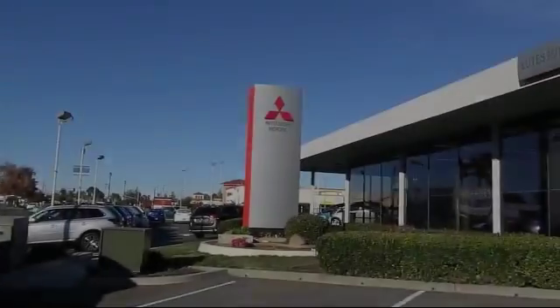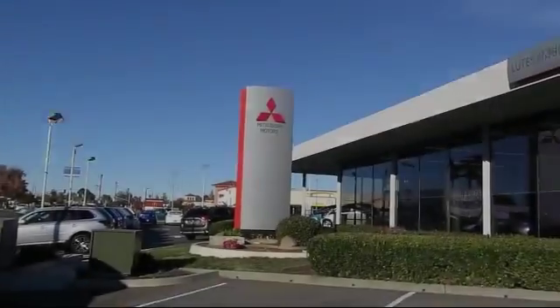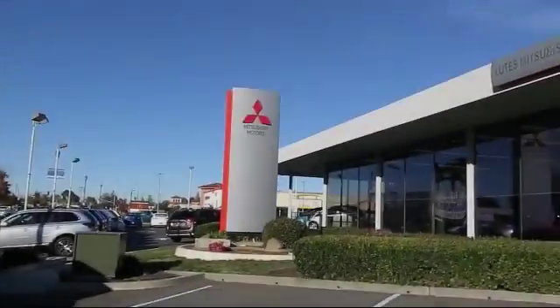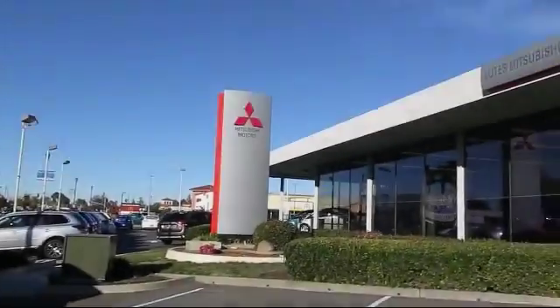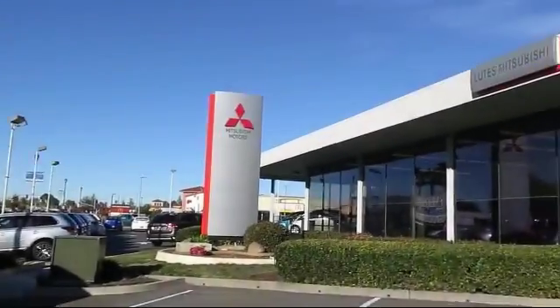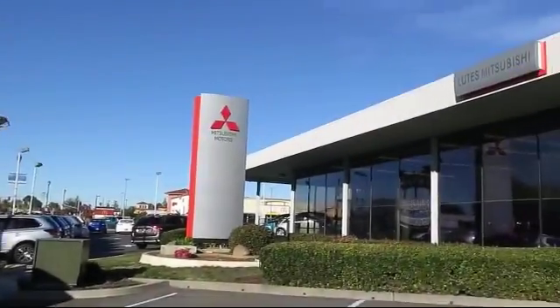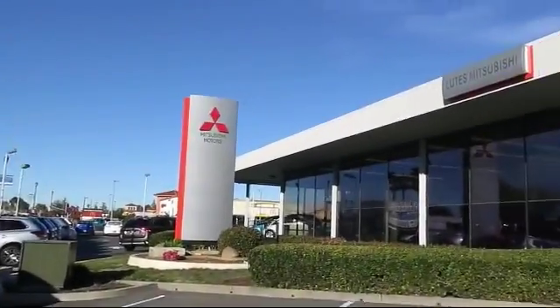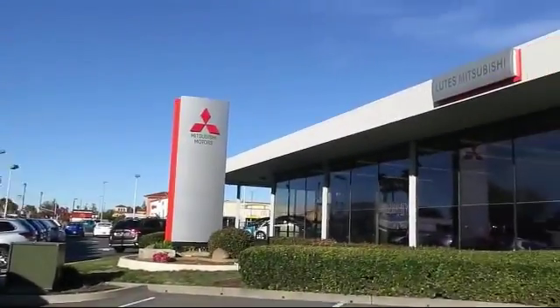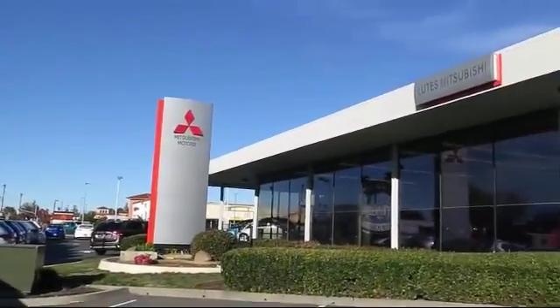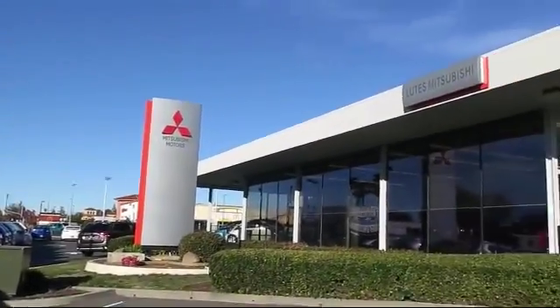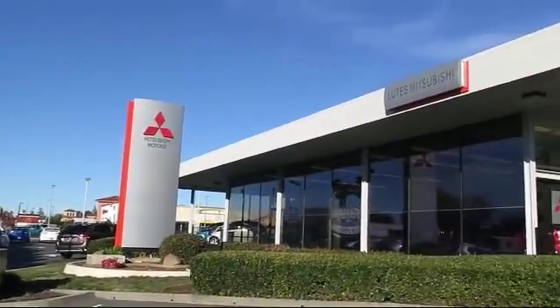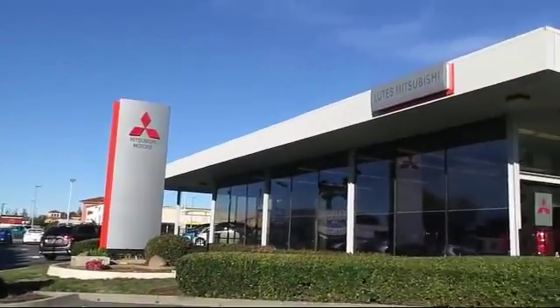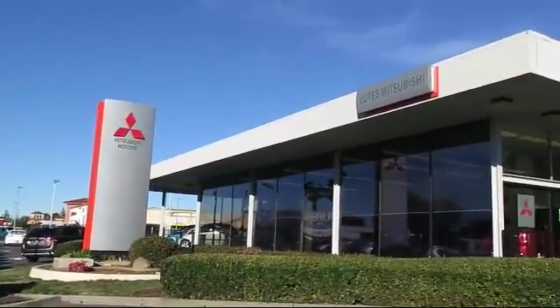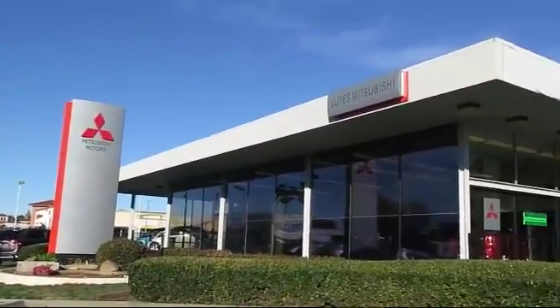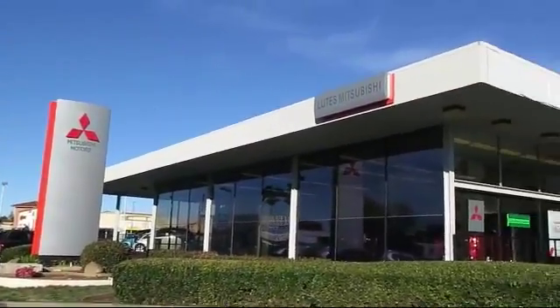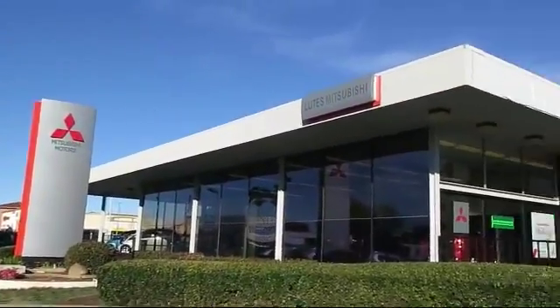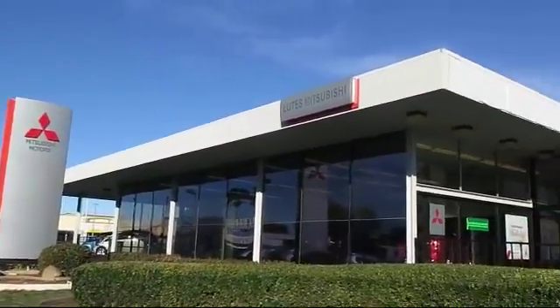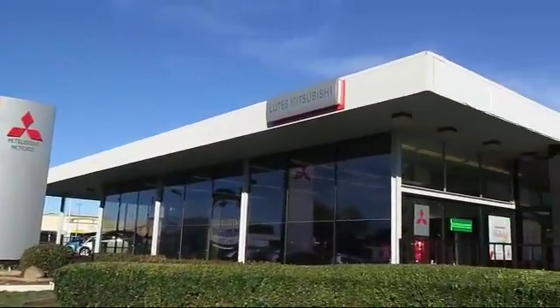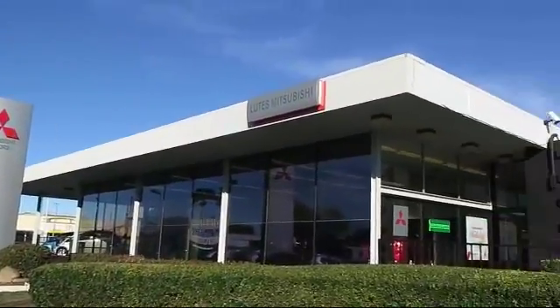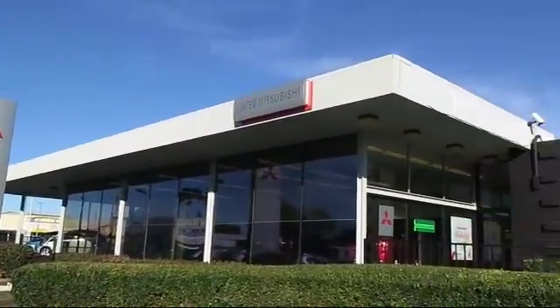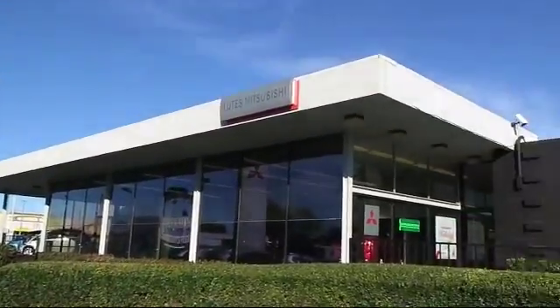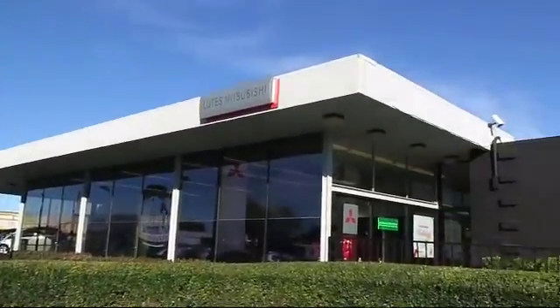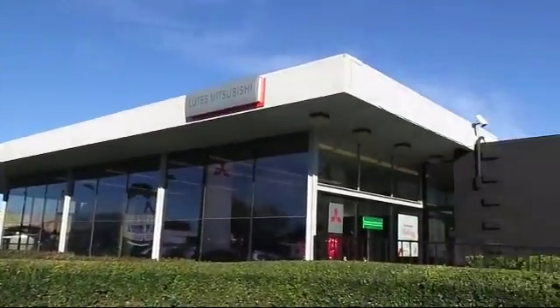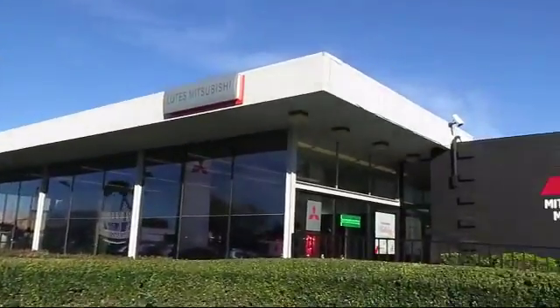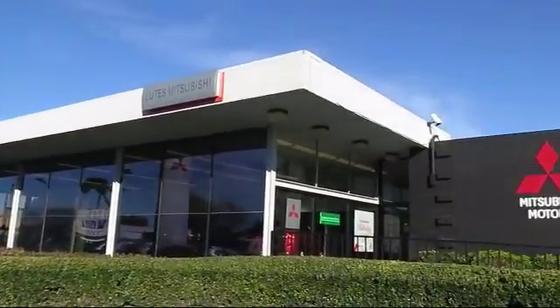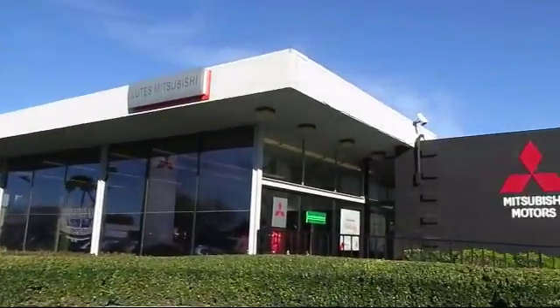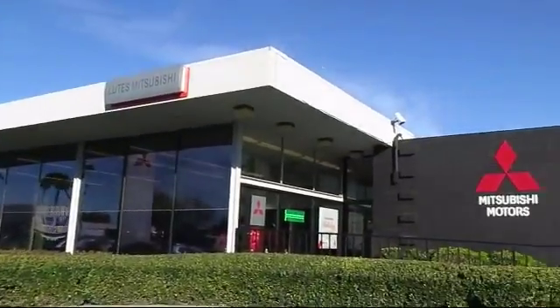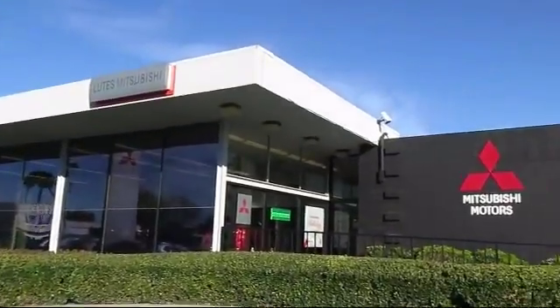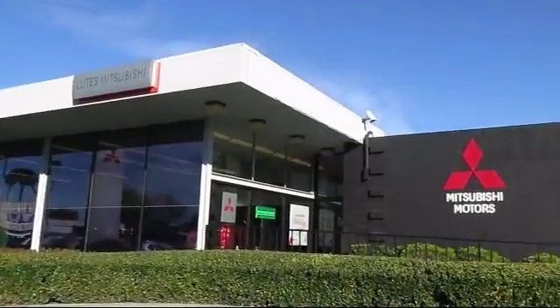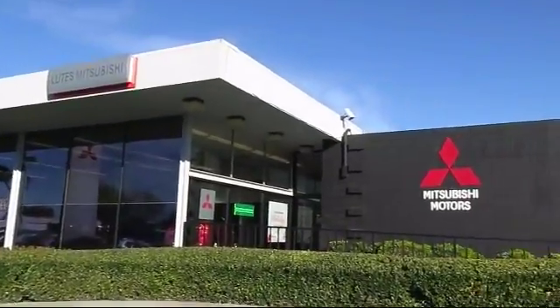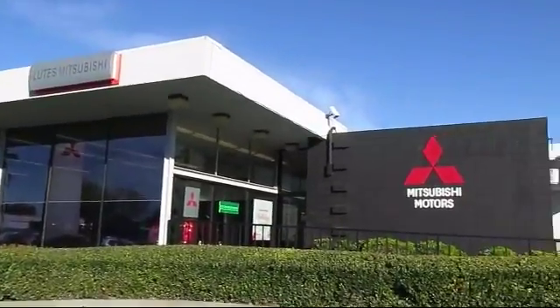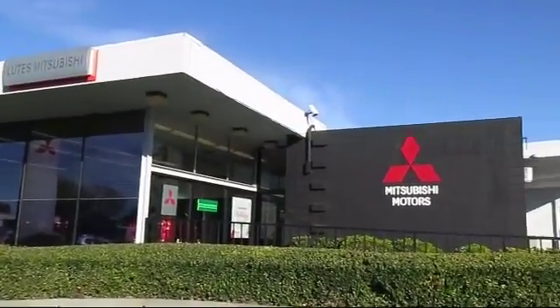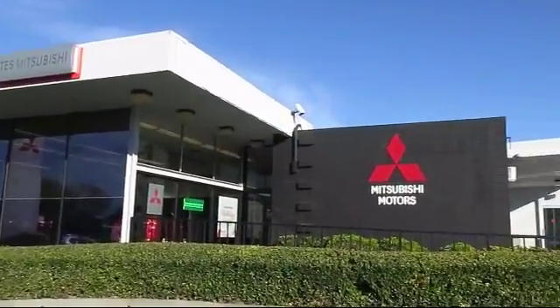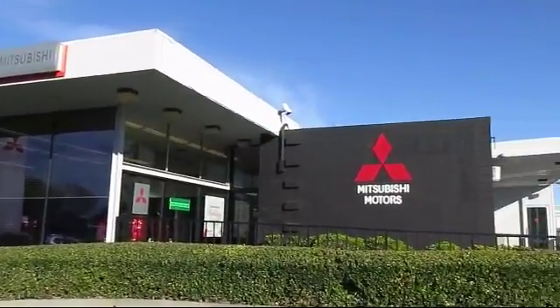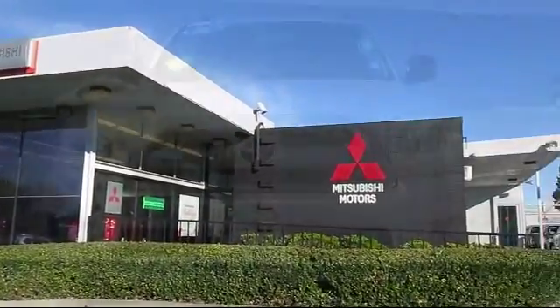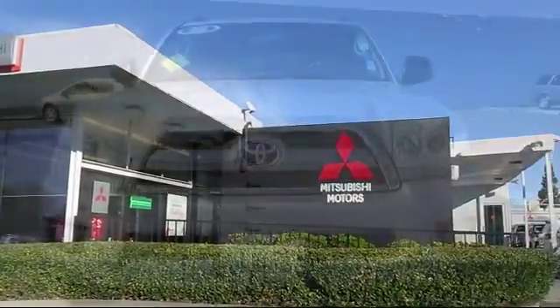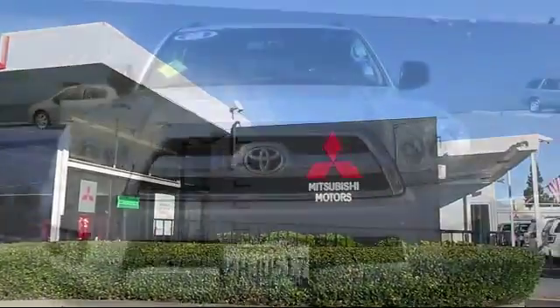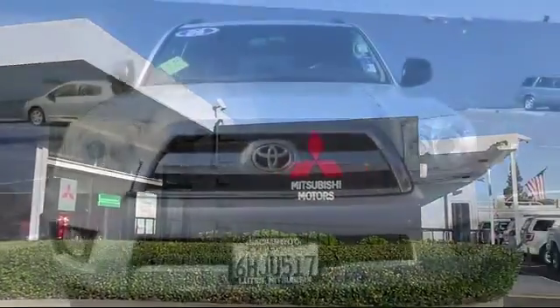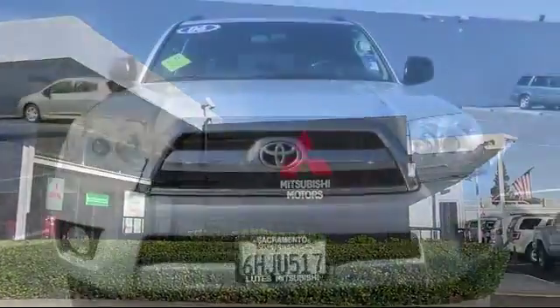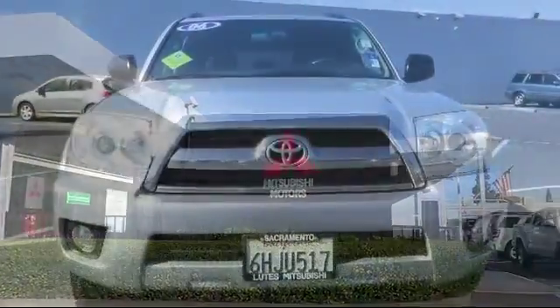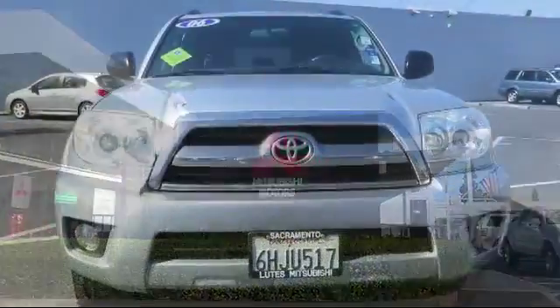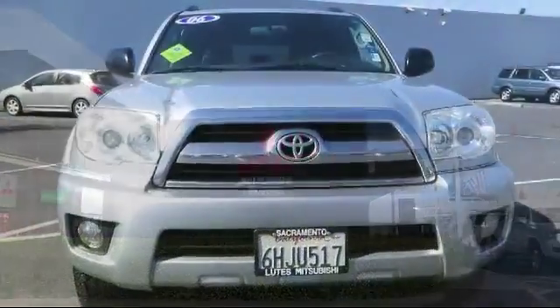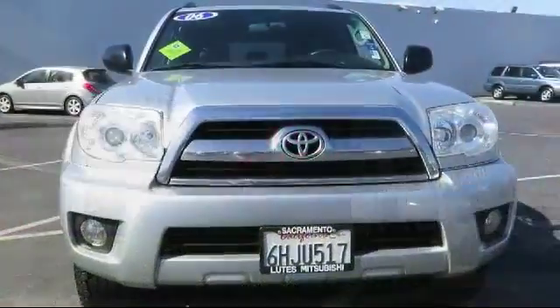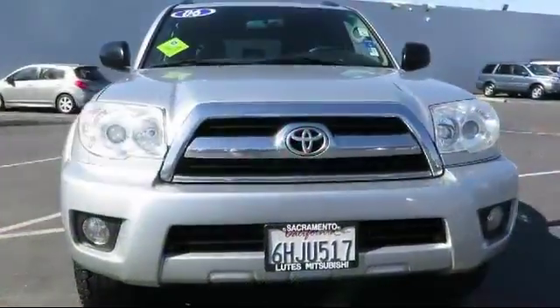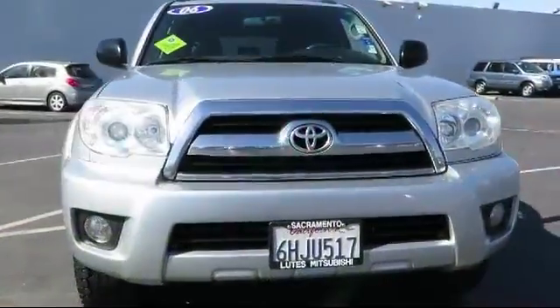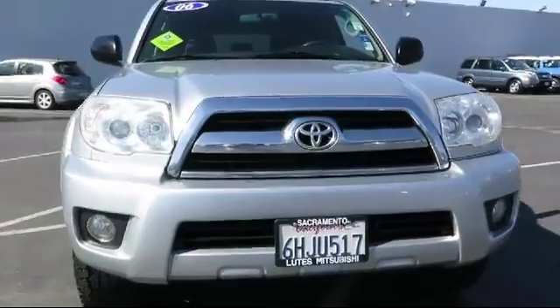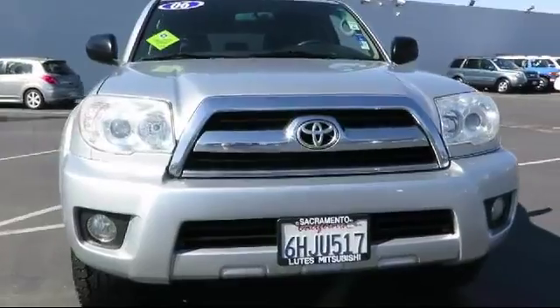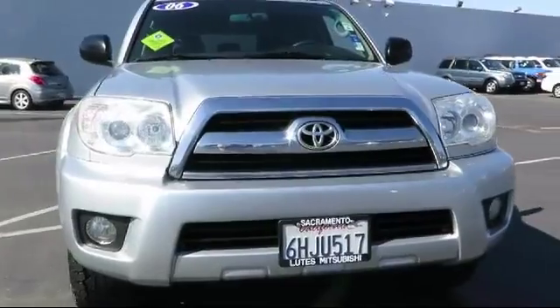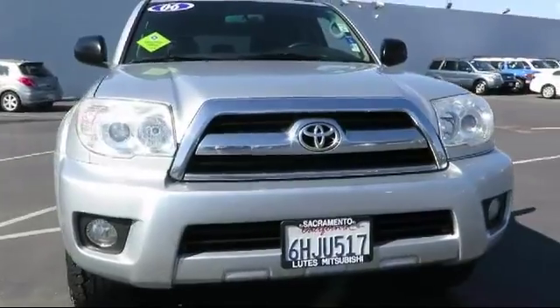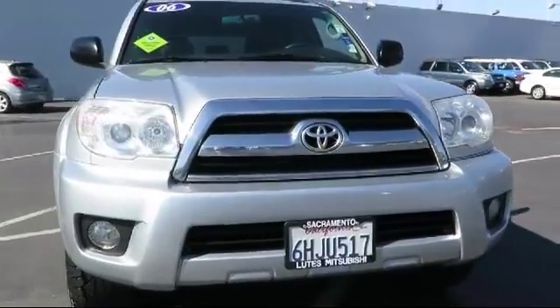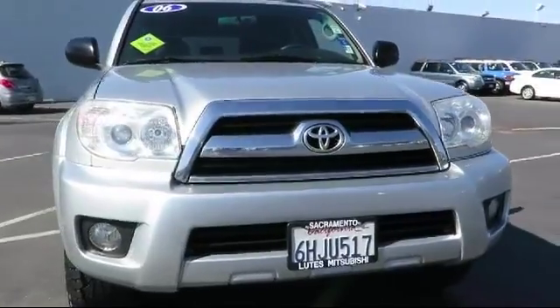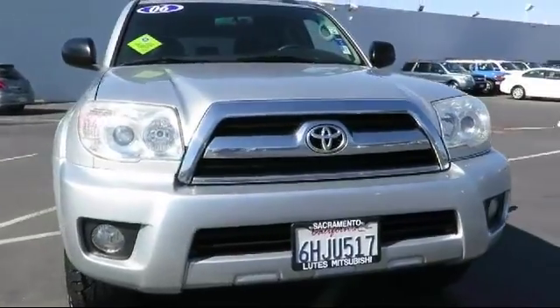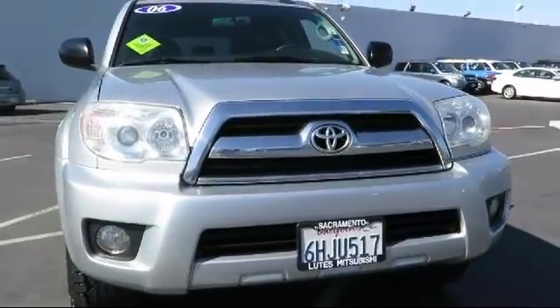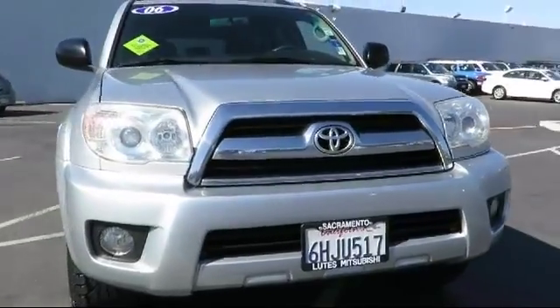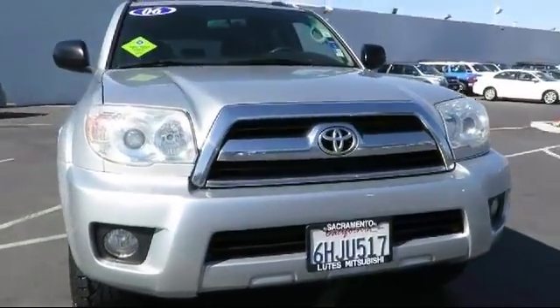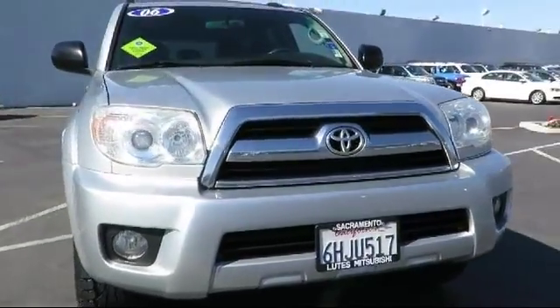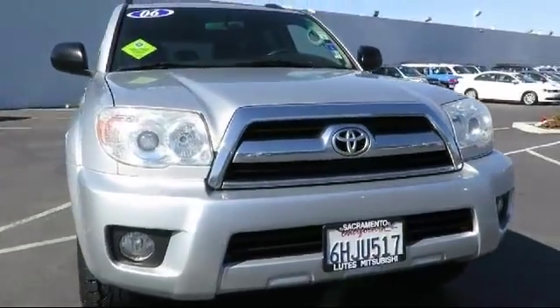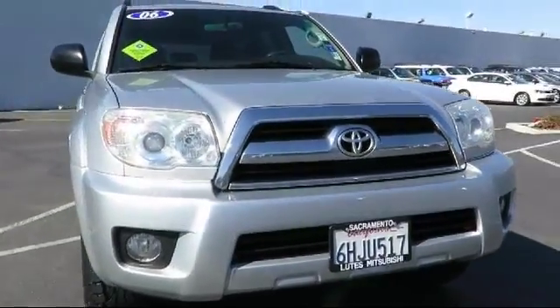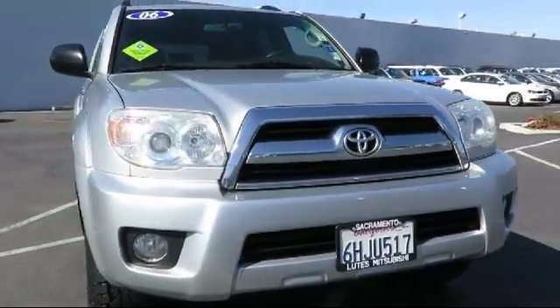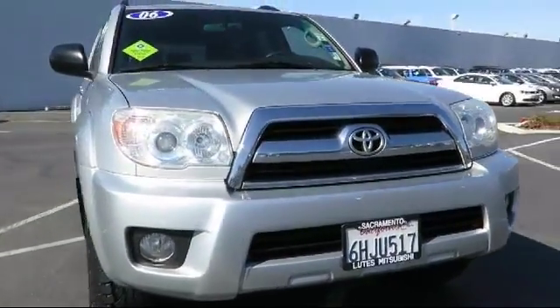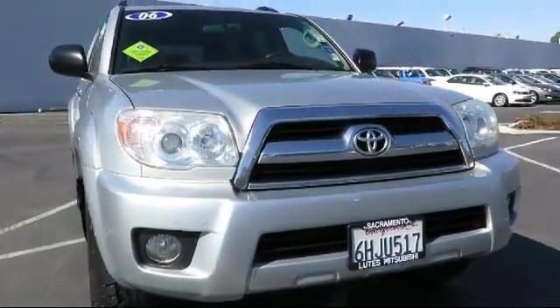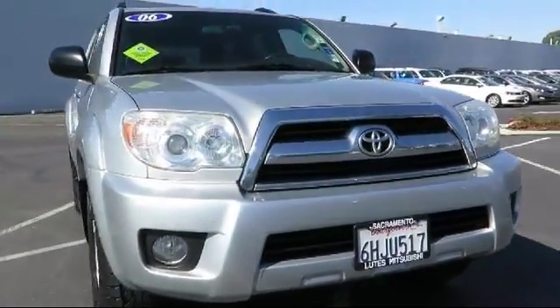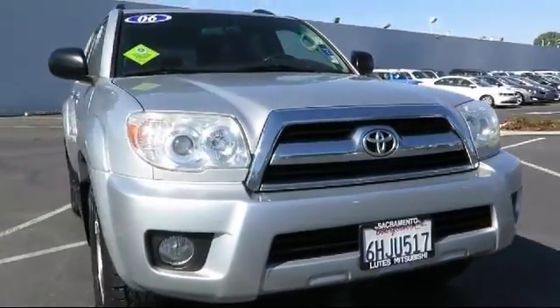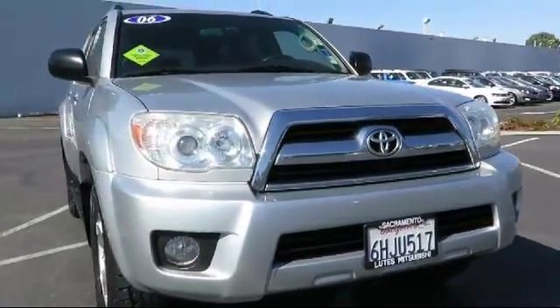Lutz Mitsubishi is proud to present another great vehicle from our selection of quality pre-owned cars, trucks, and SUVs.